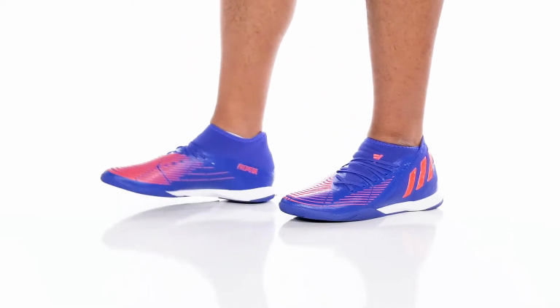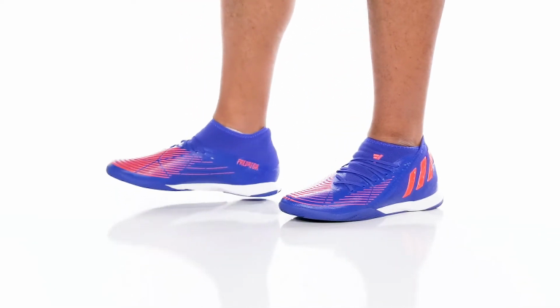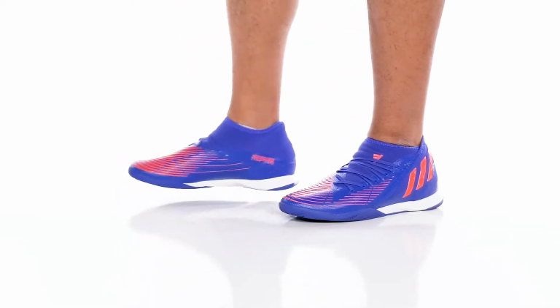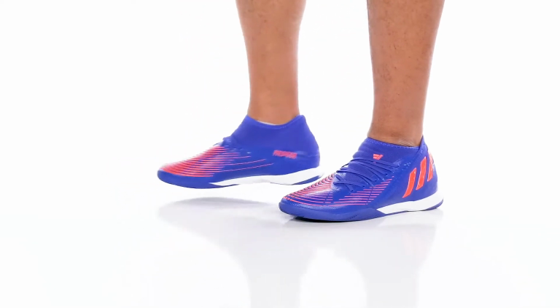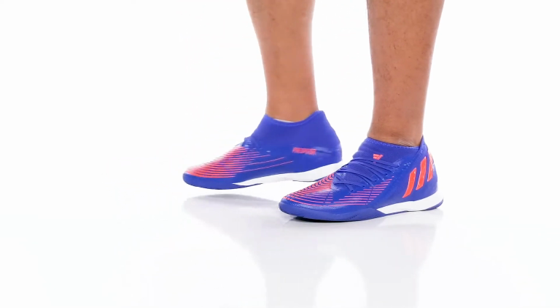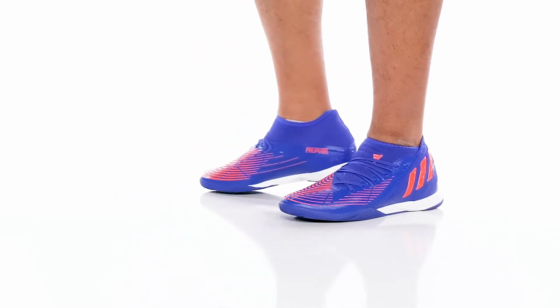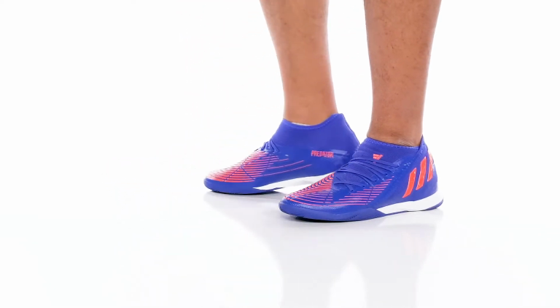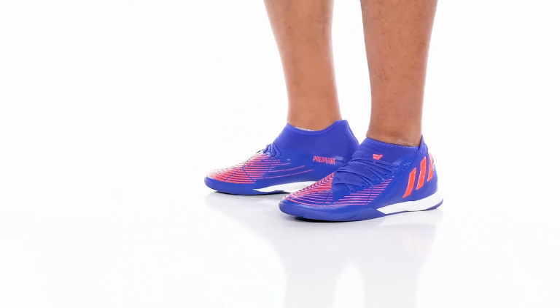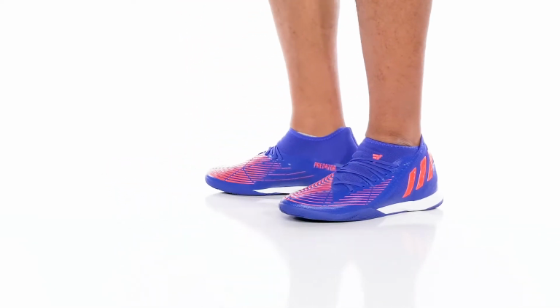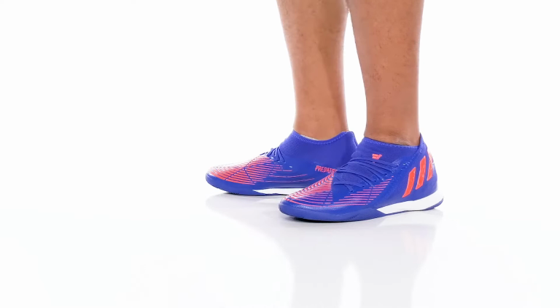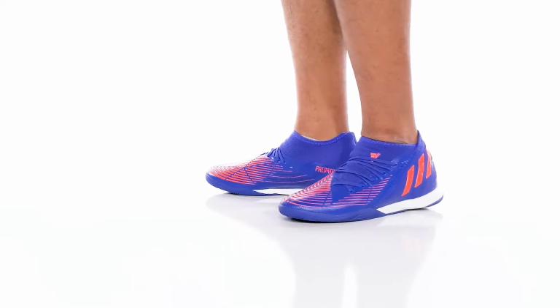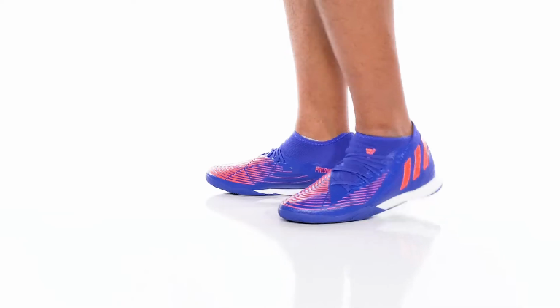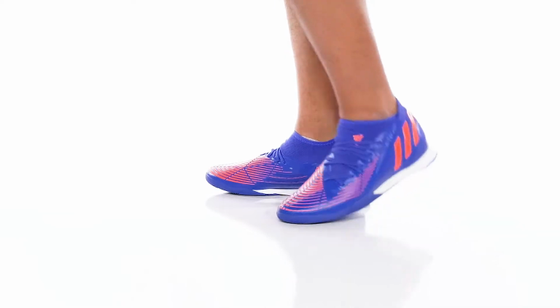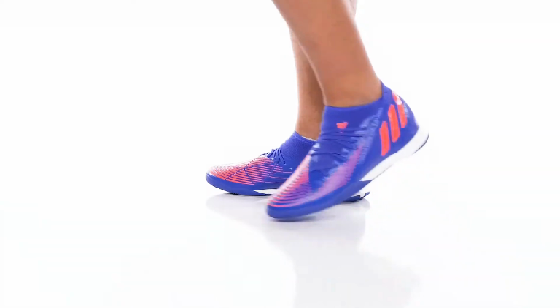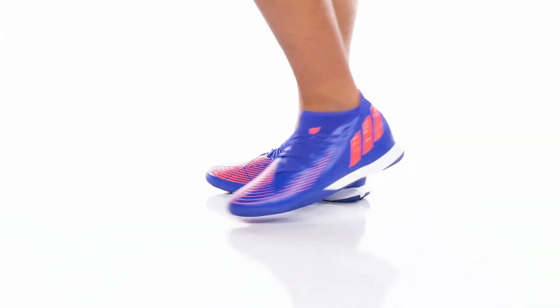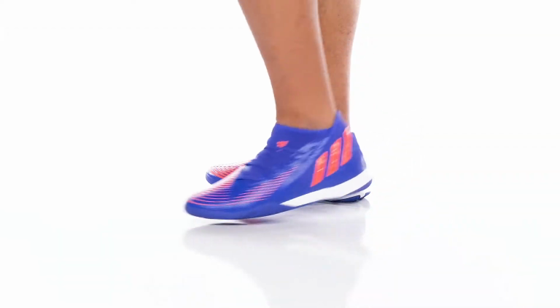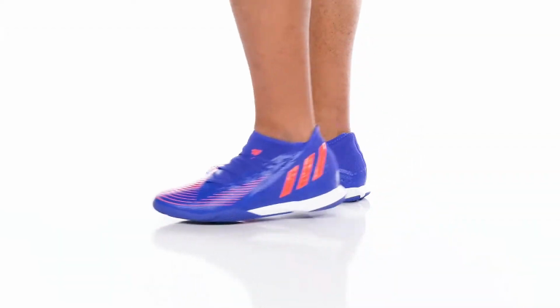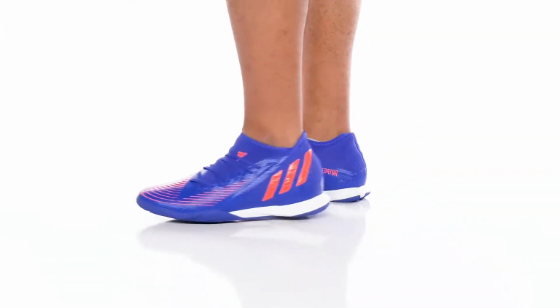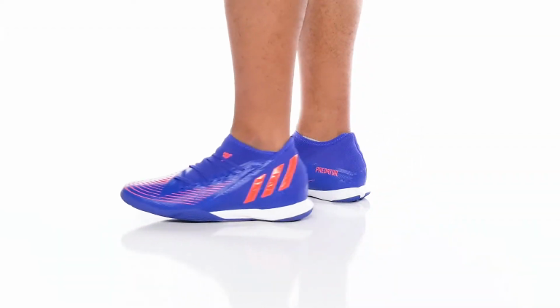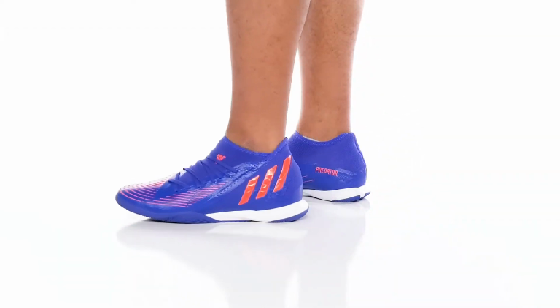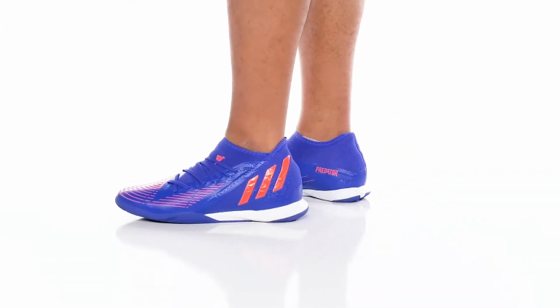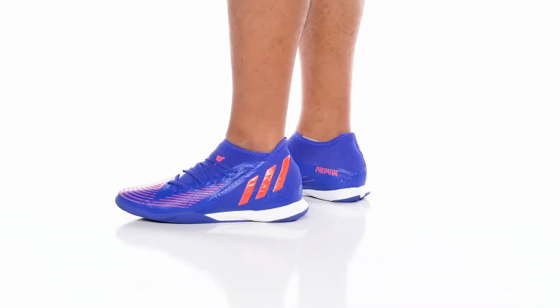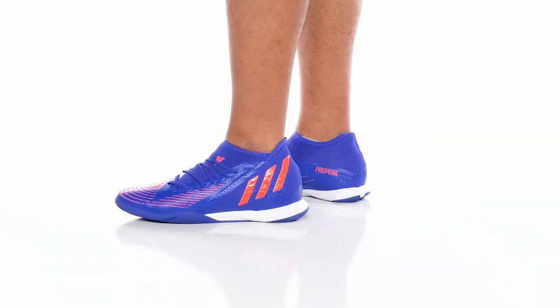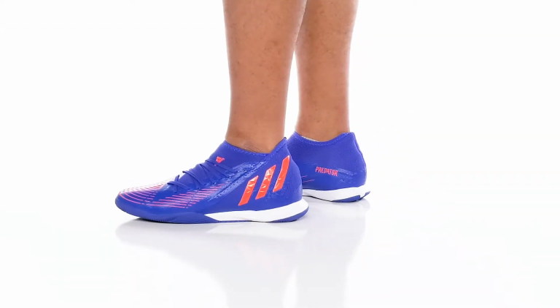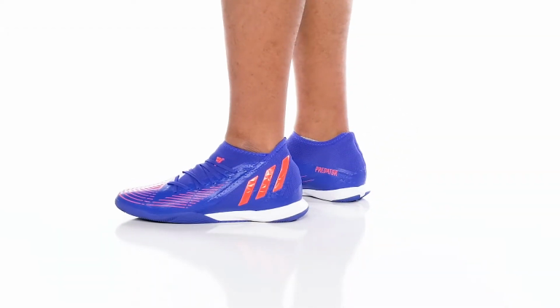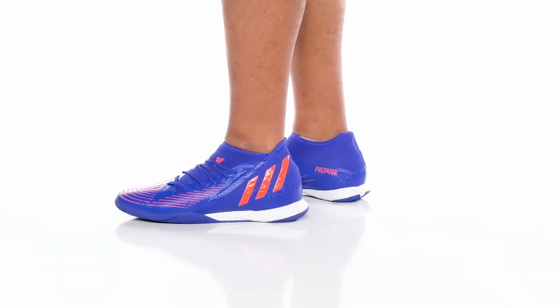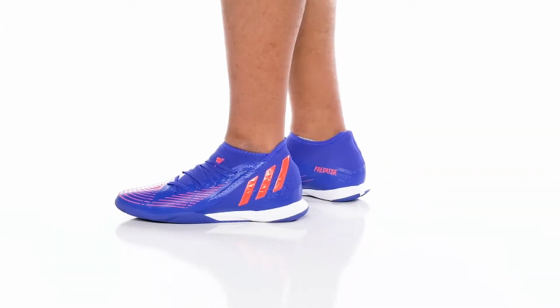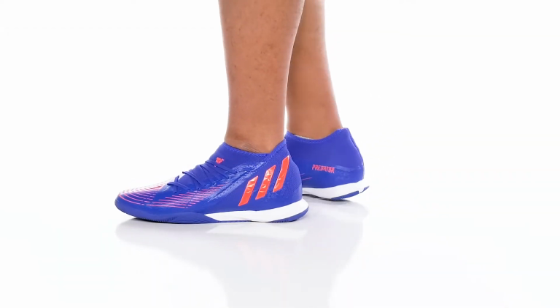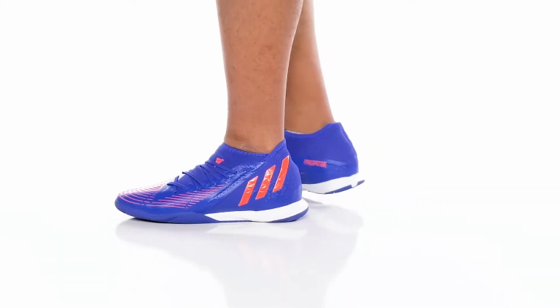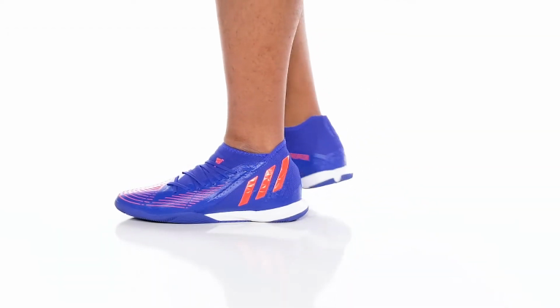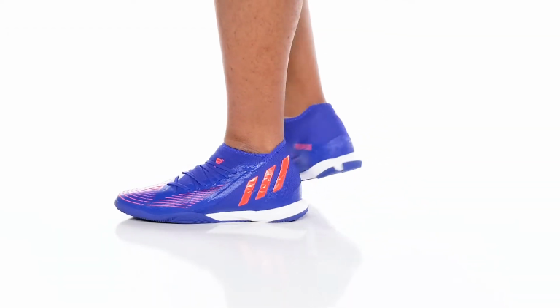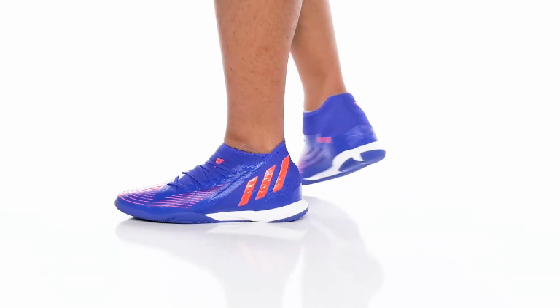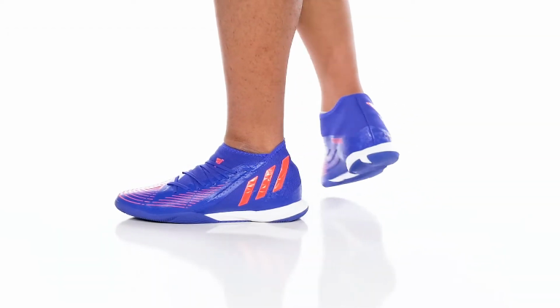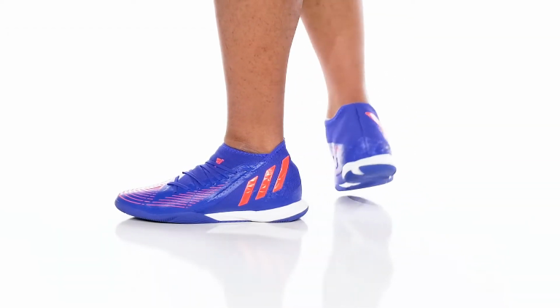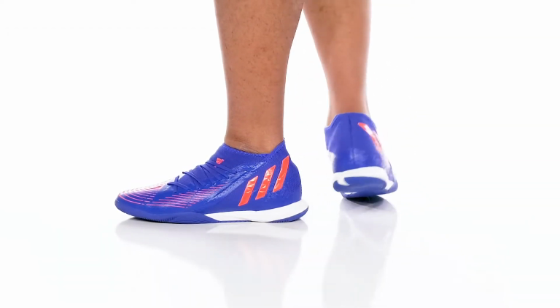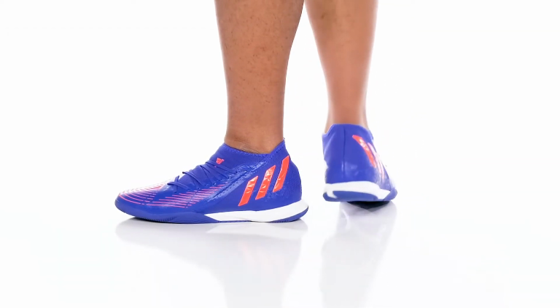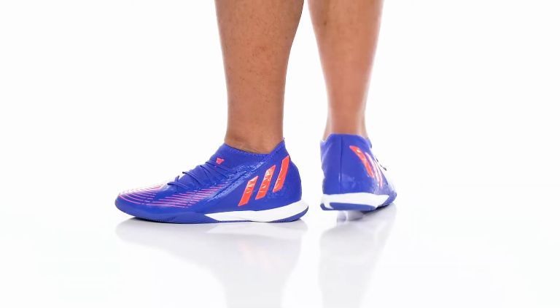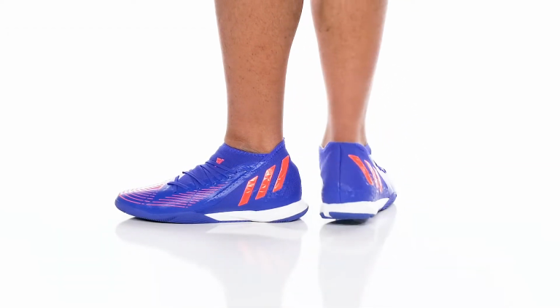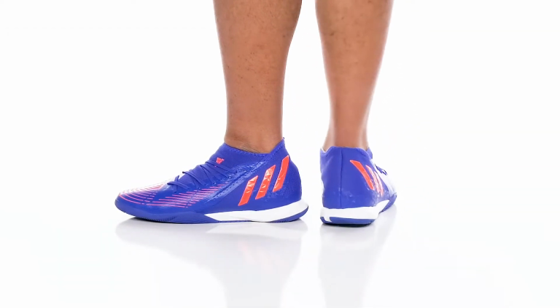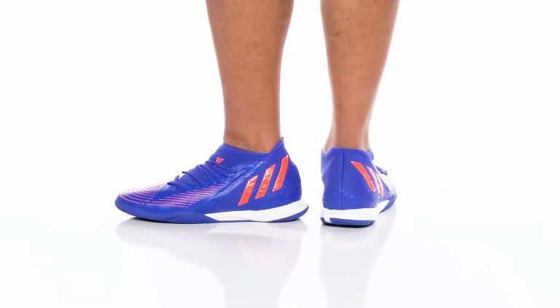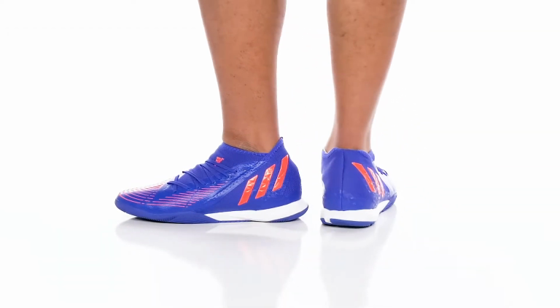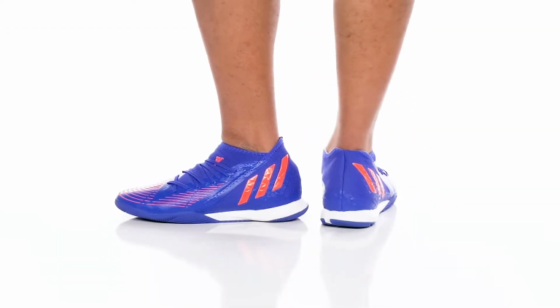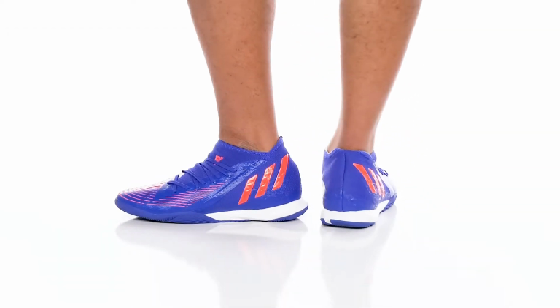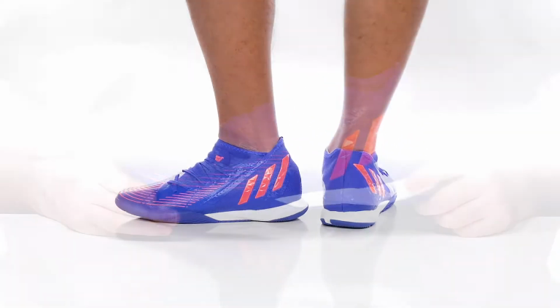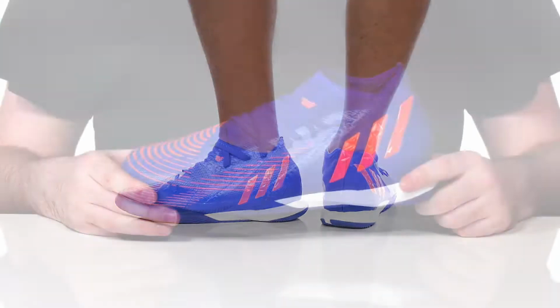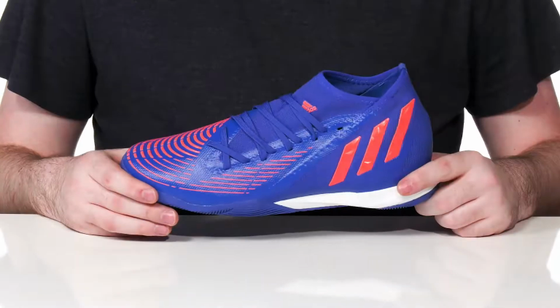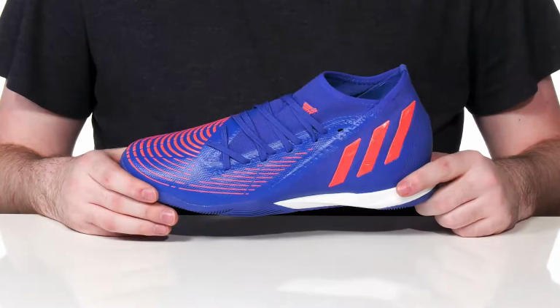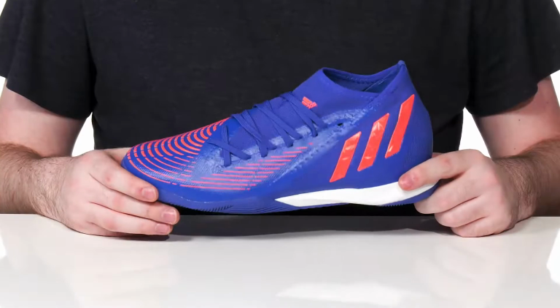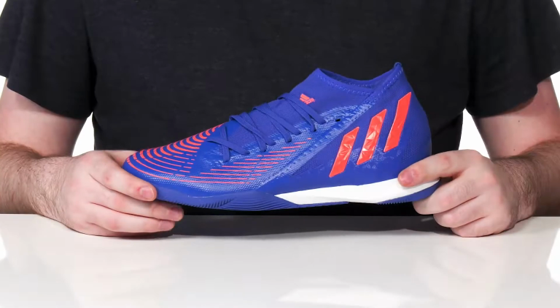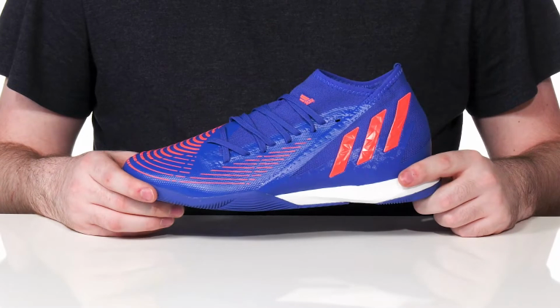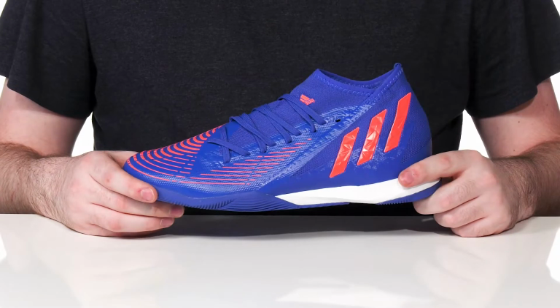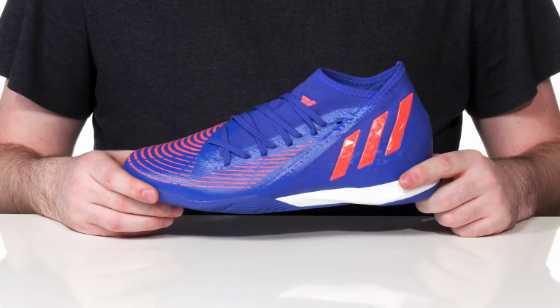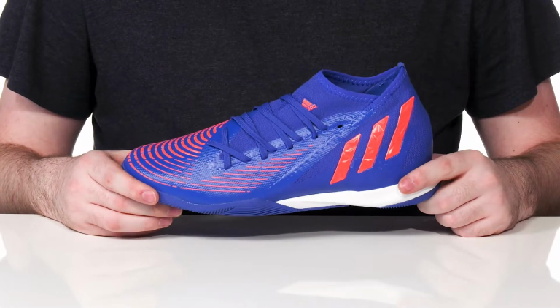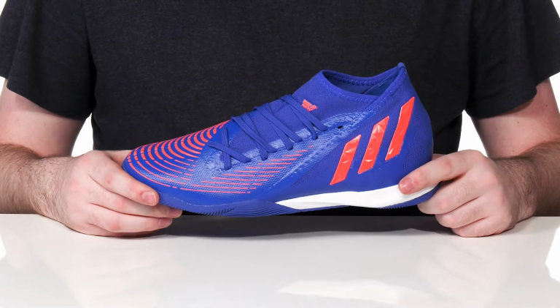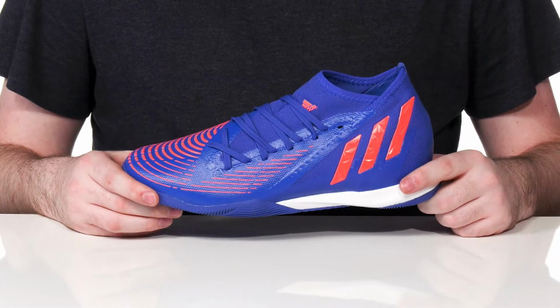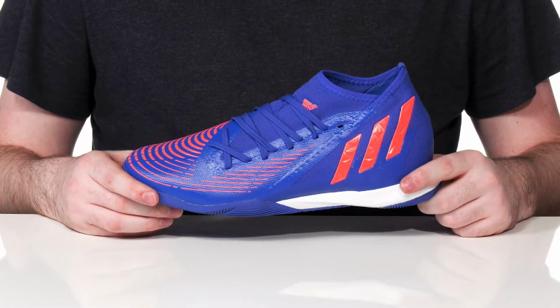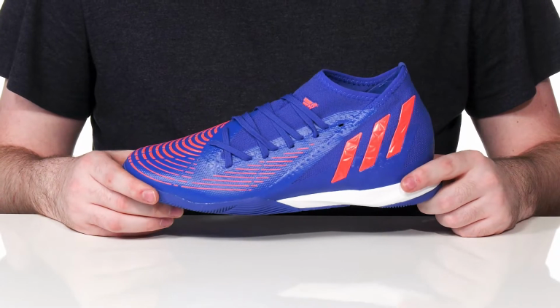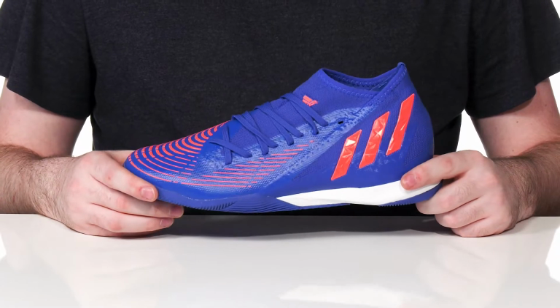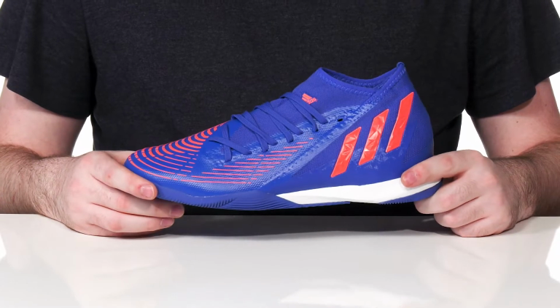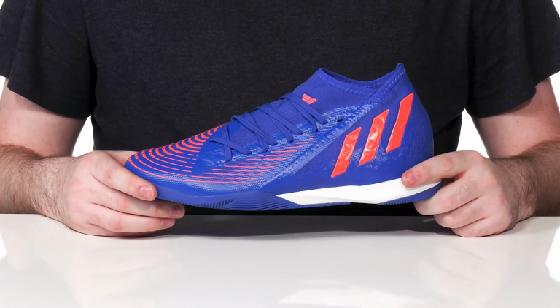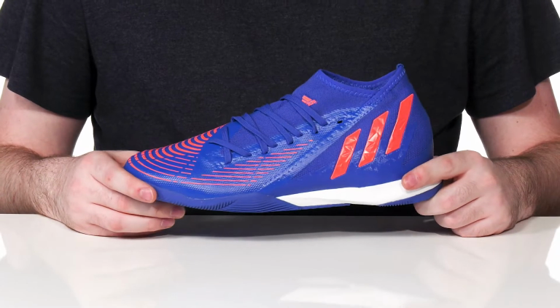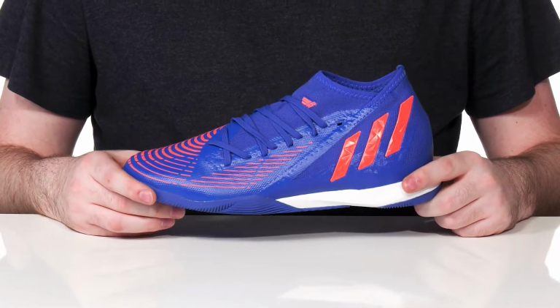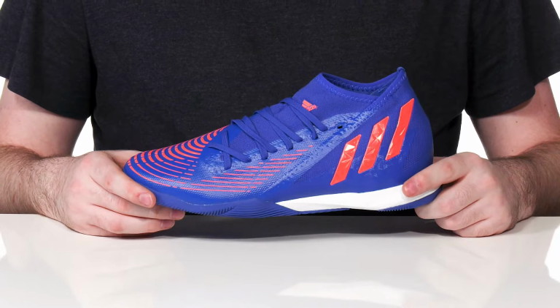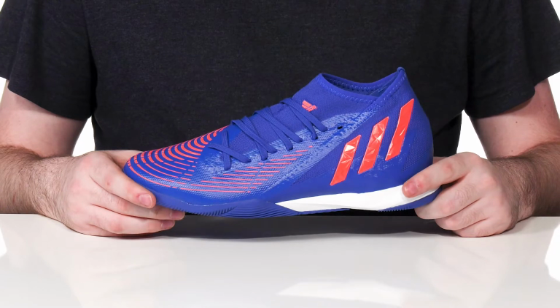Upgrade your indoor soccer games with this supportive silhouette from Adidas. This is the Predator Edge 3.